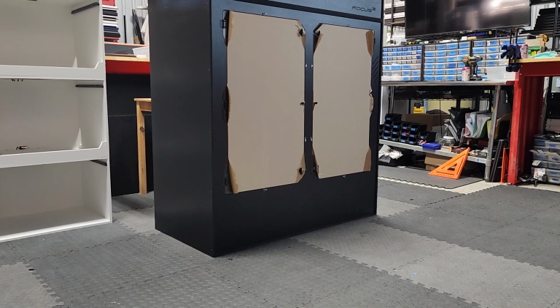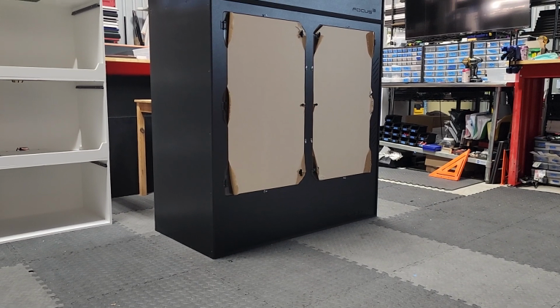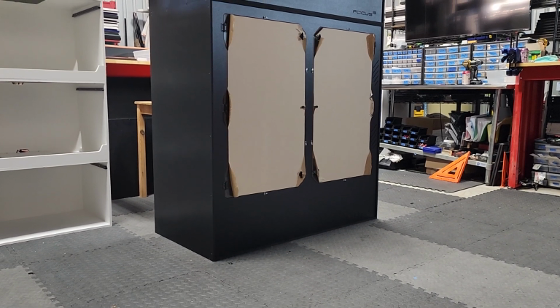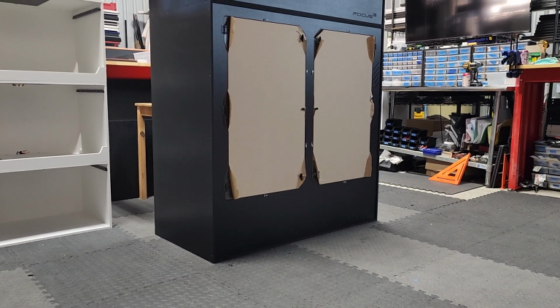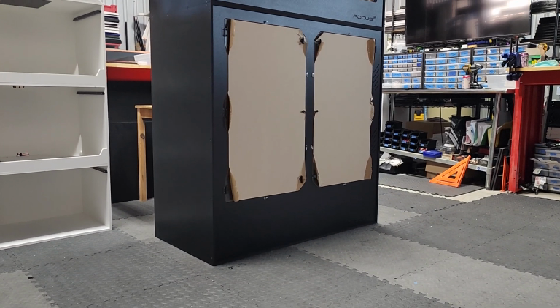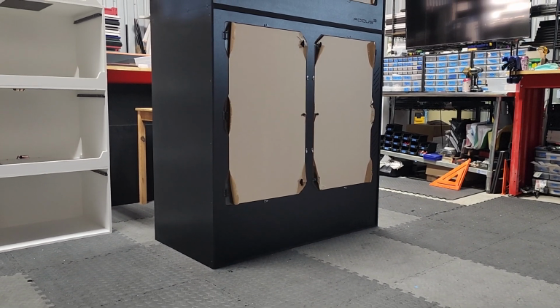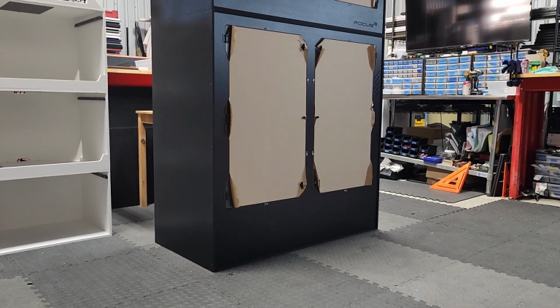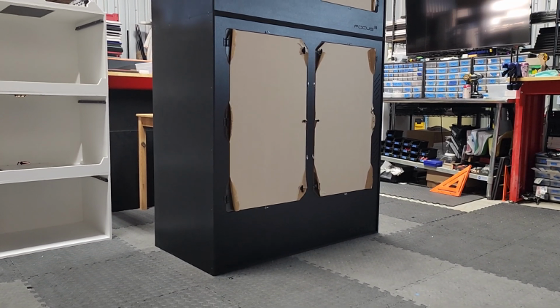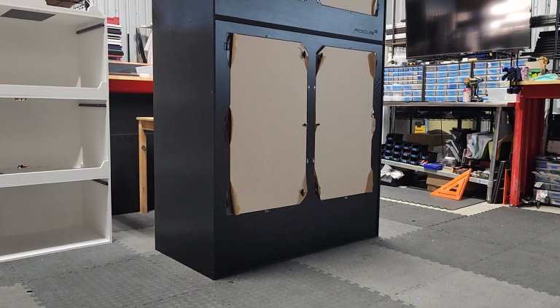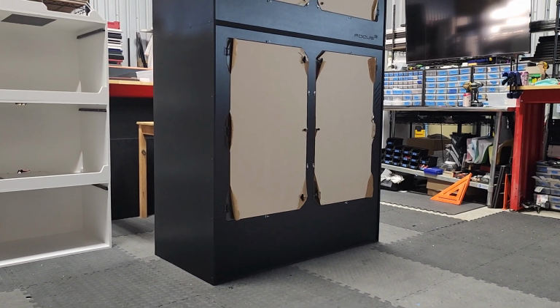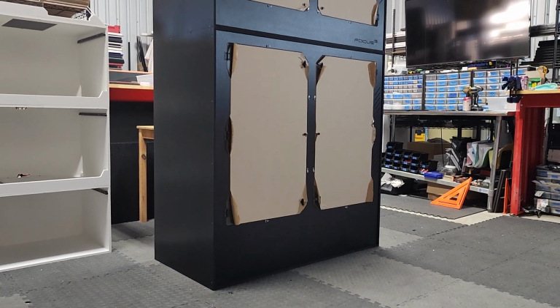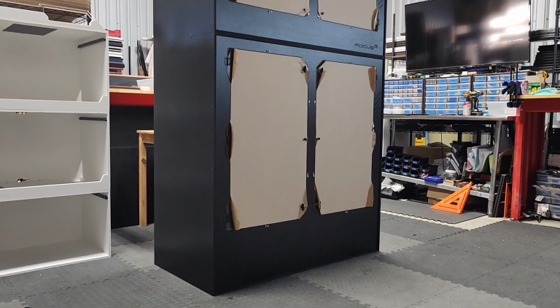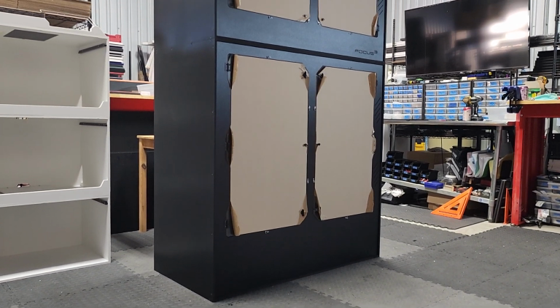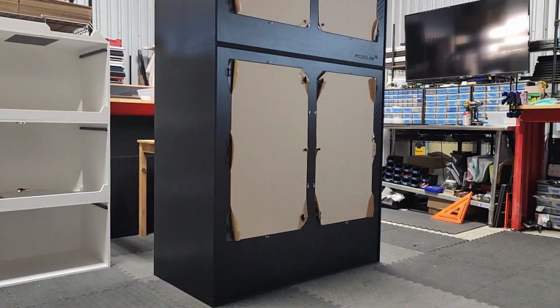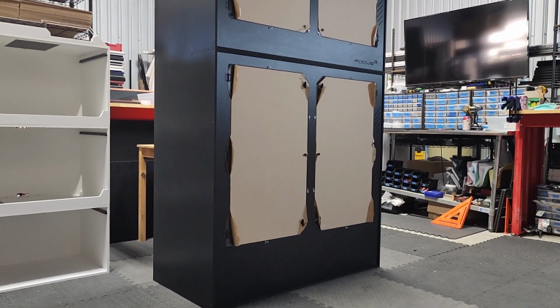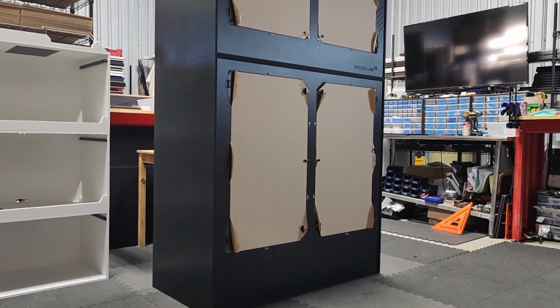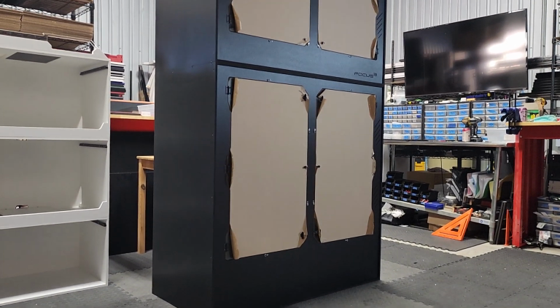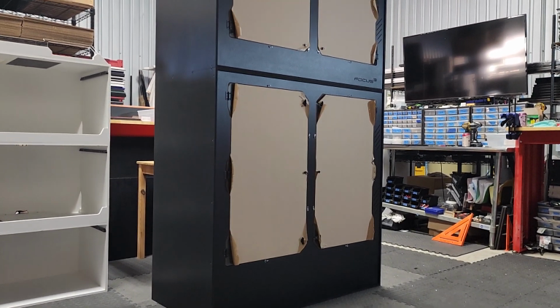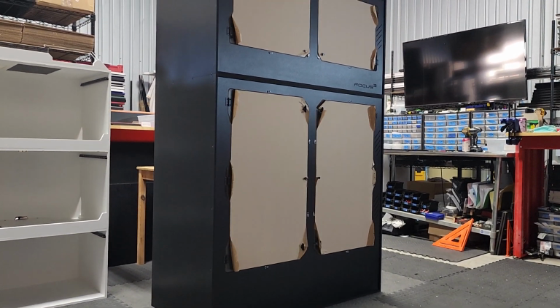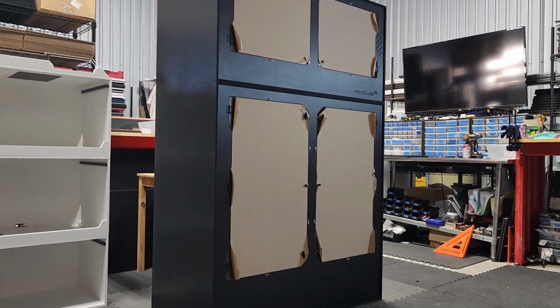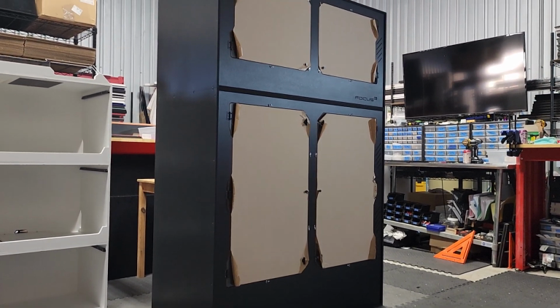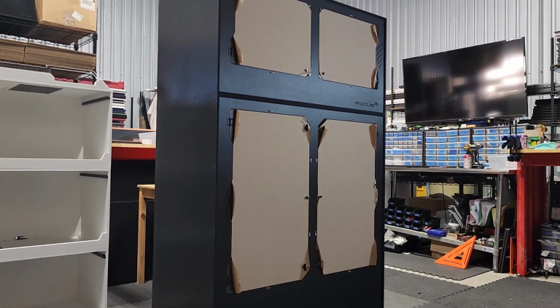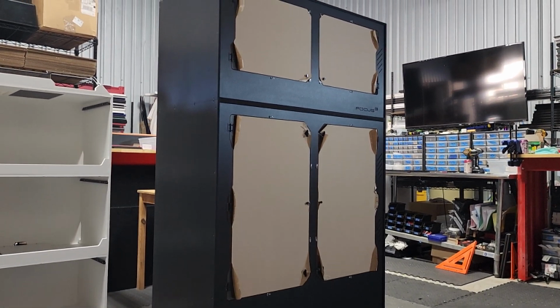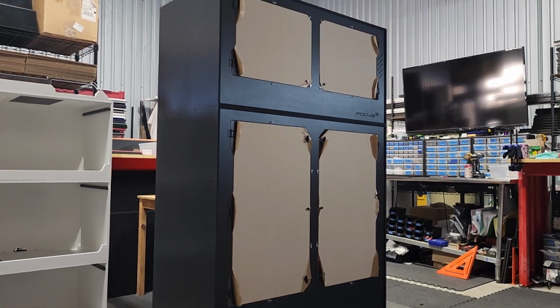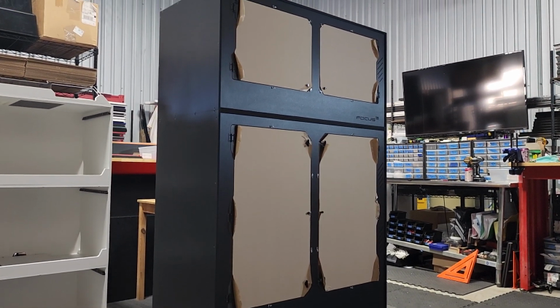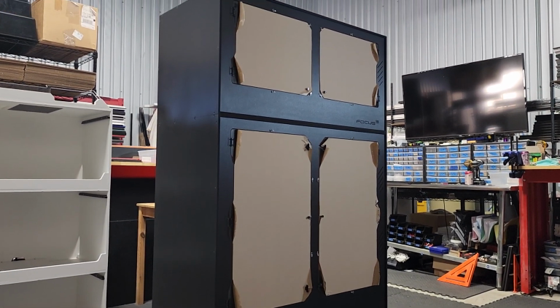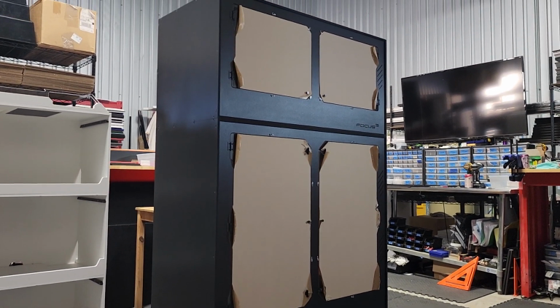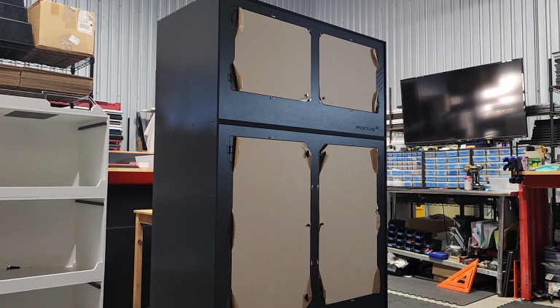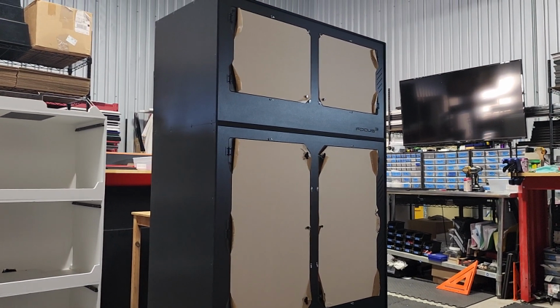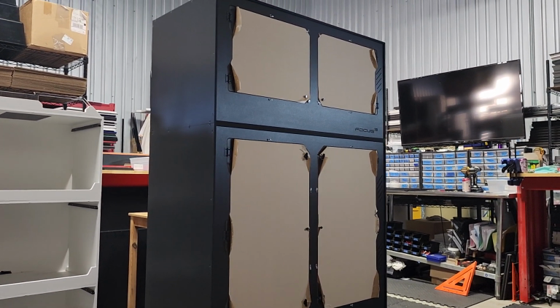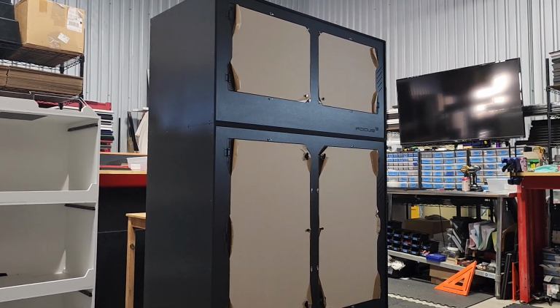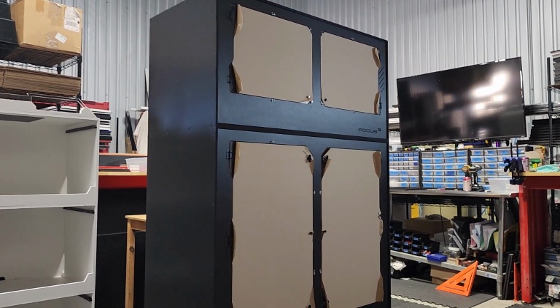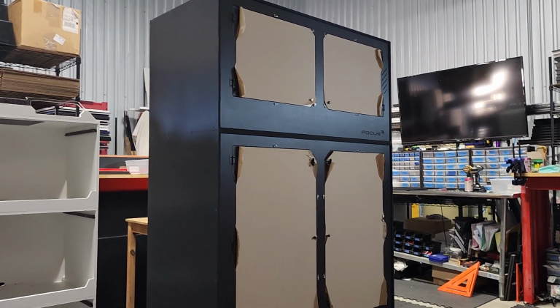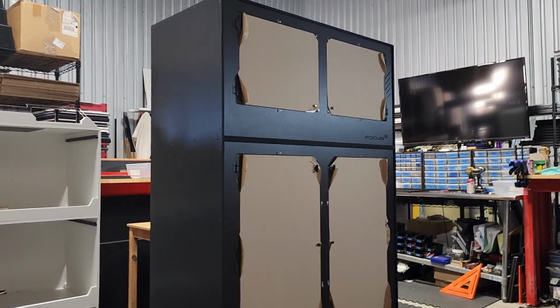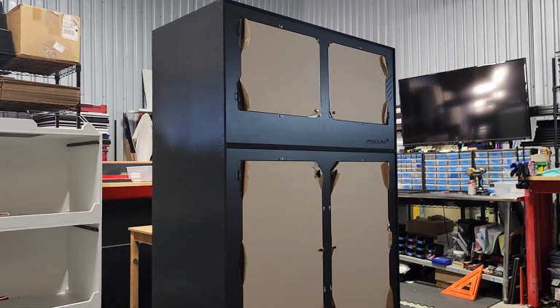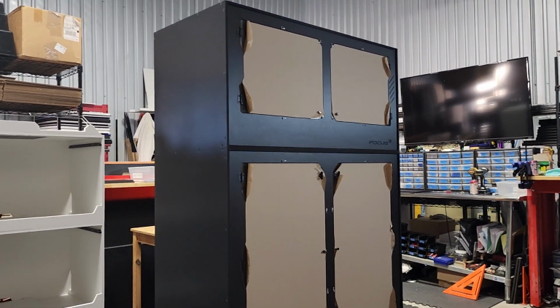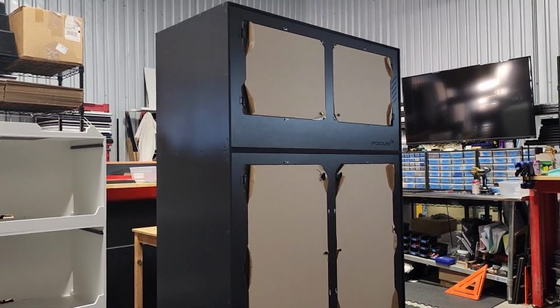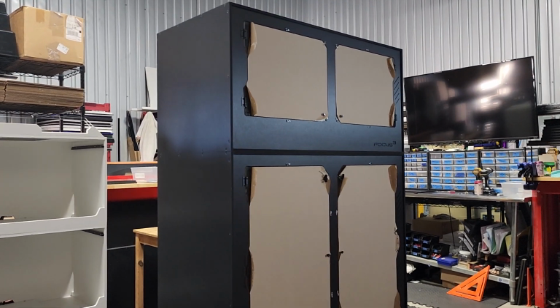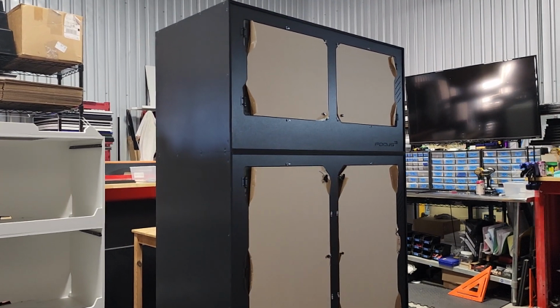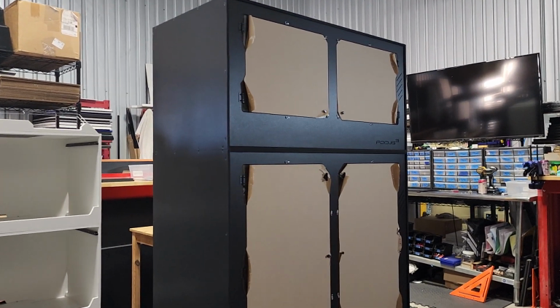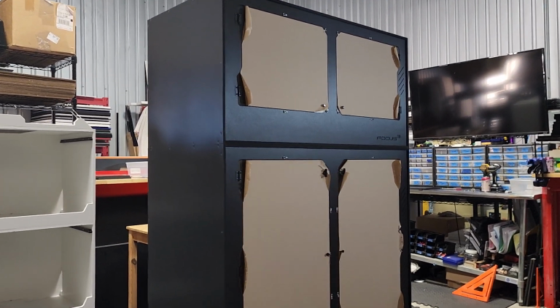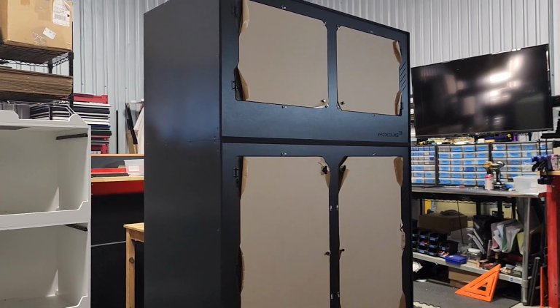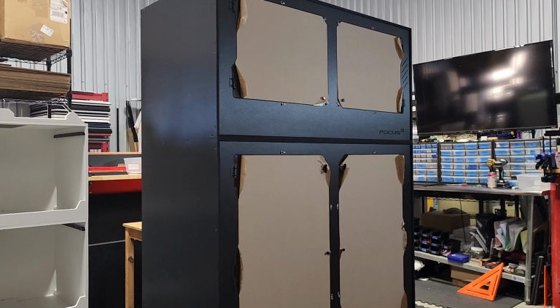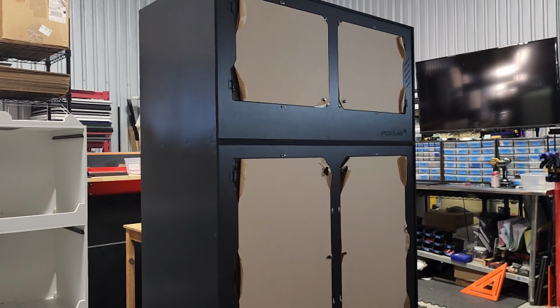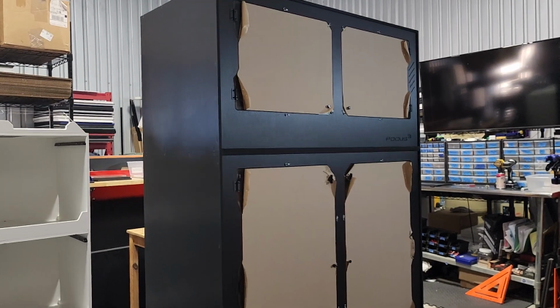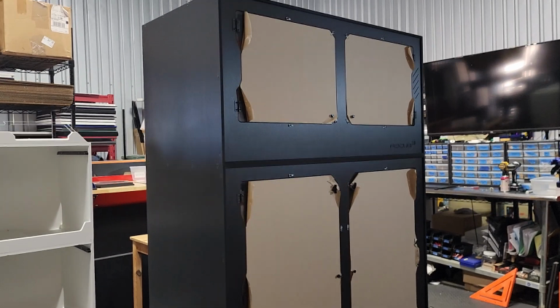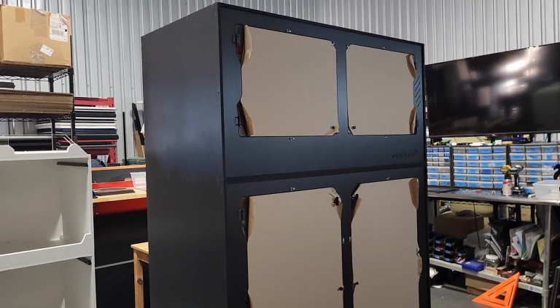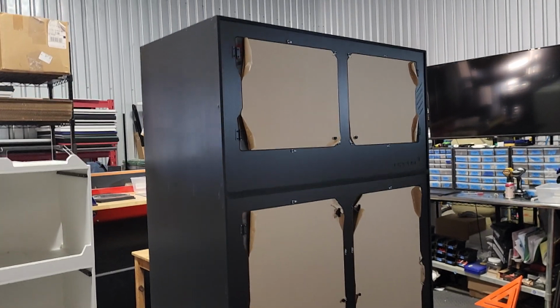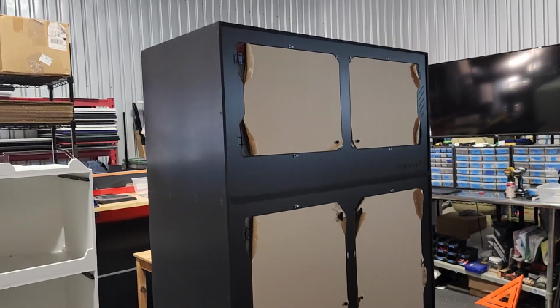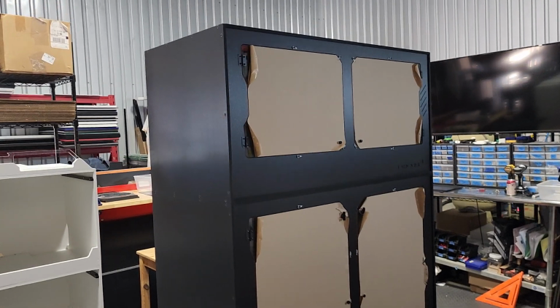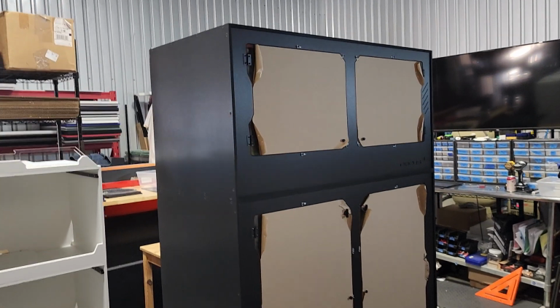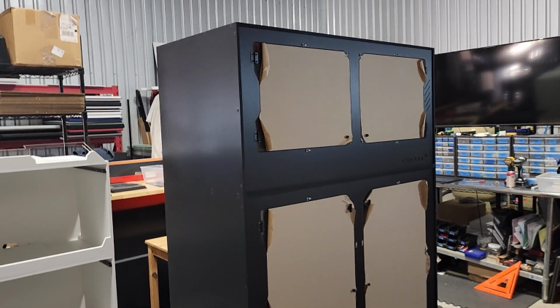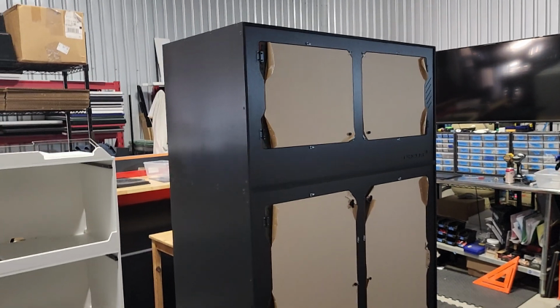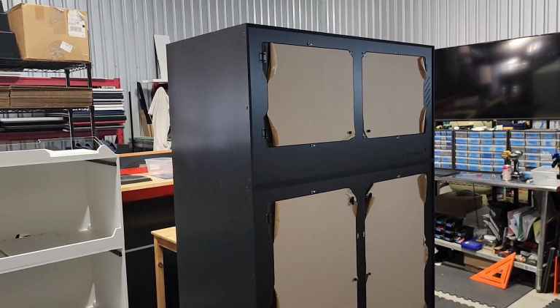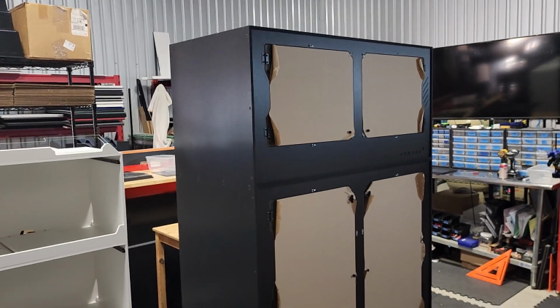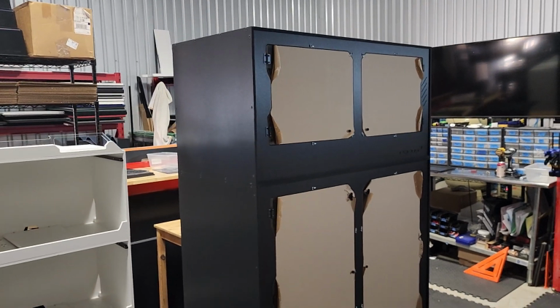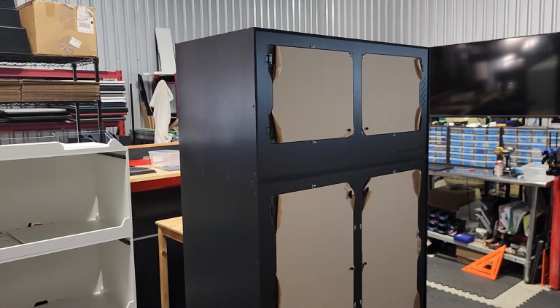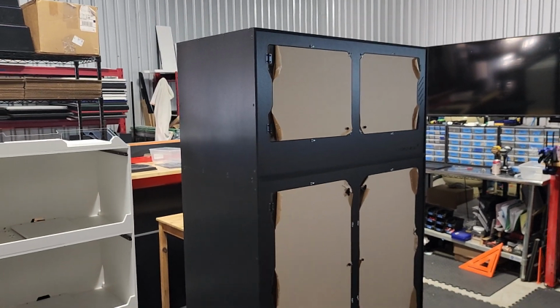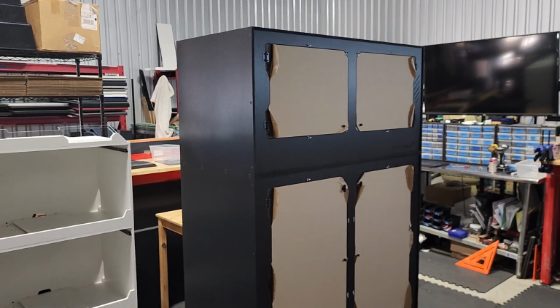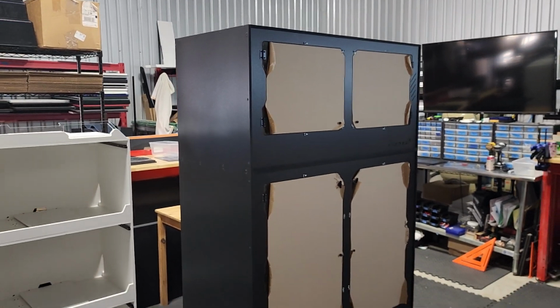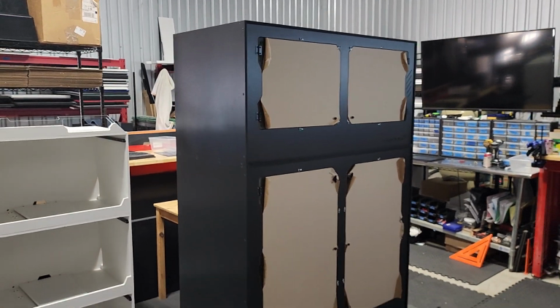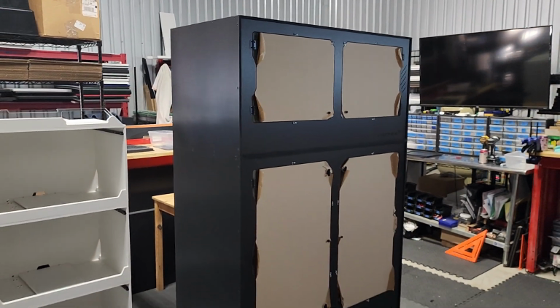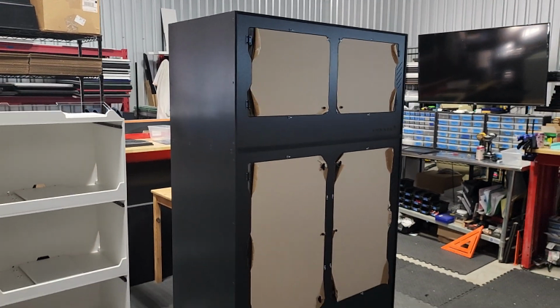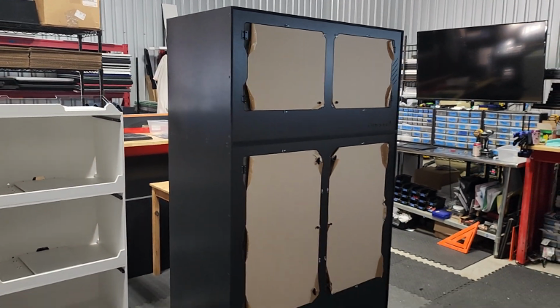Would you just look at that! On this episode of Enclosure Talk, we have two IQ models.